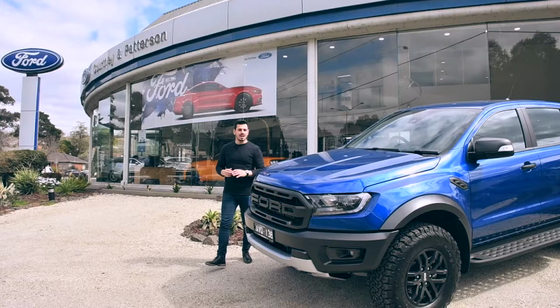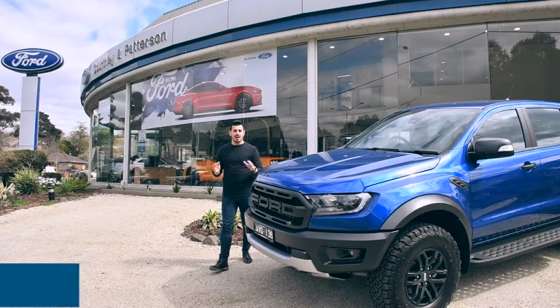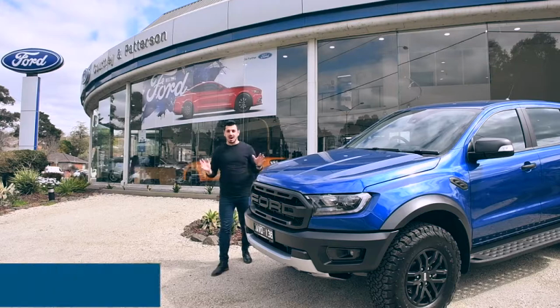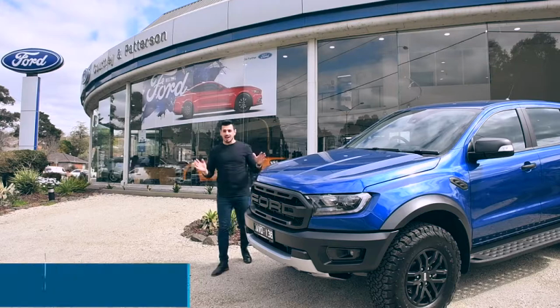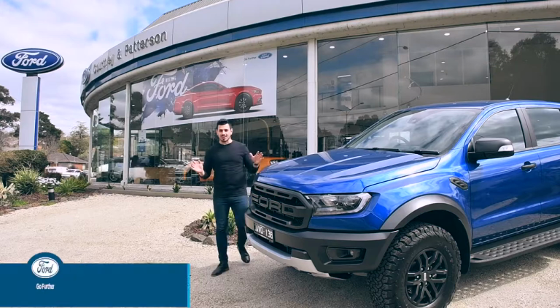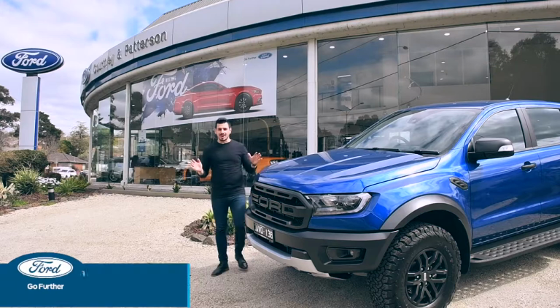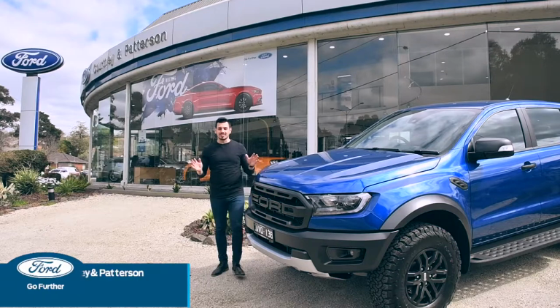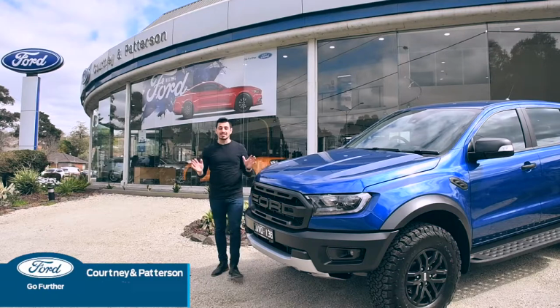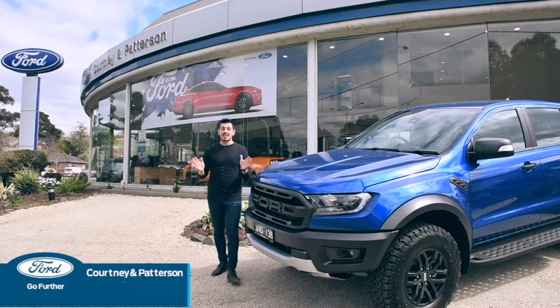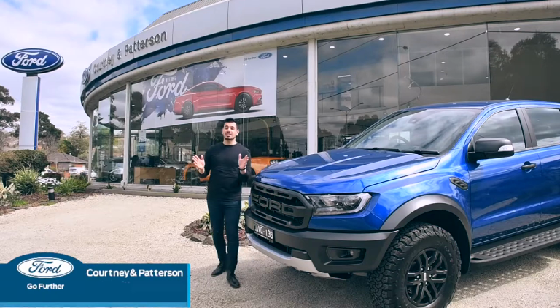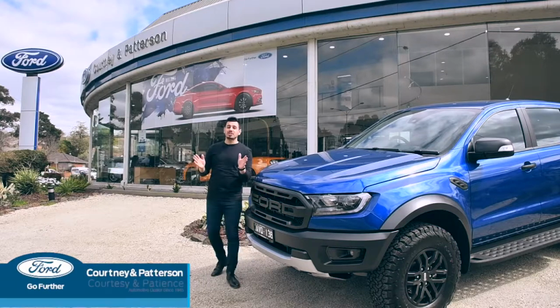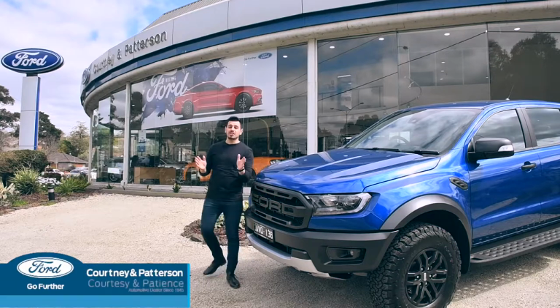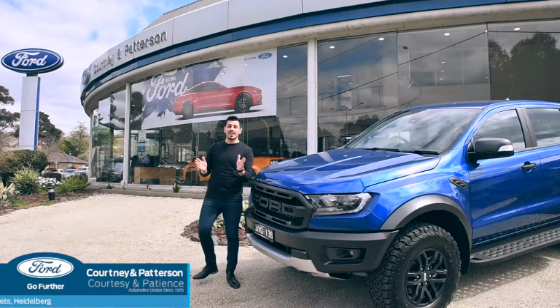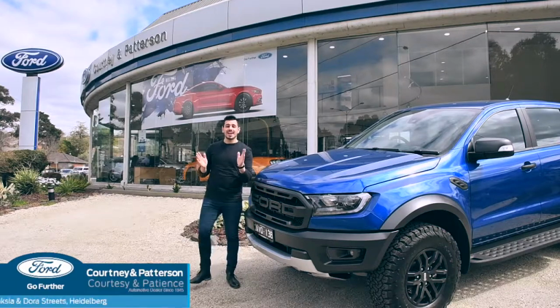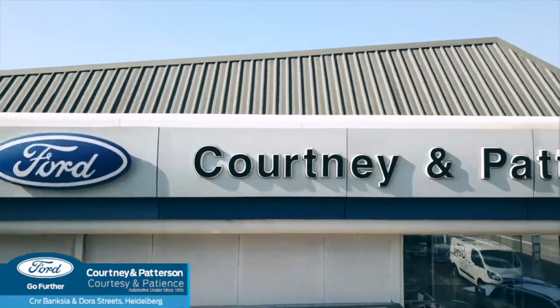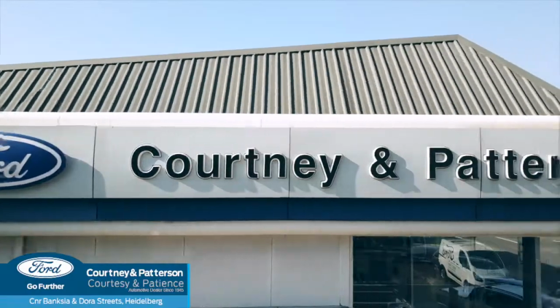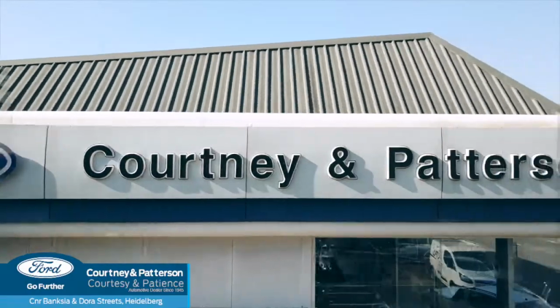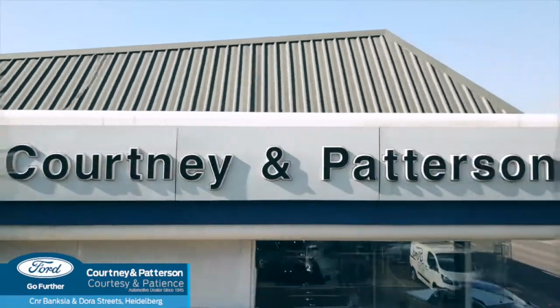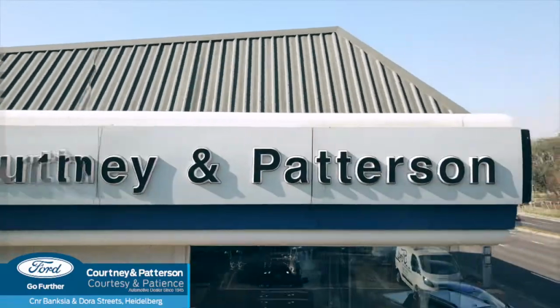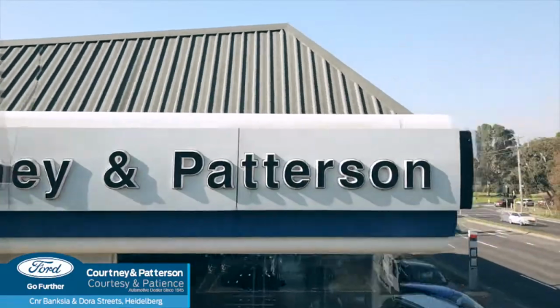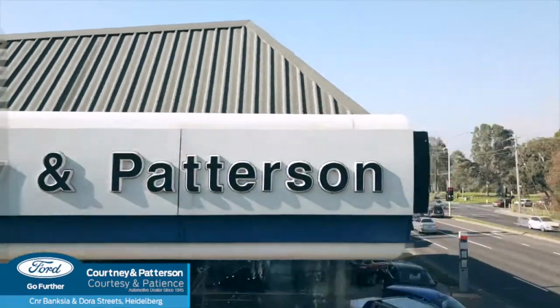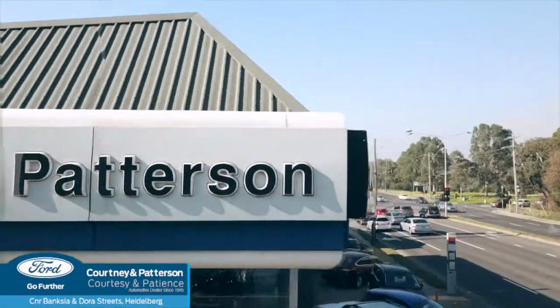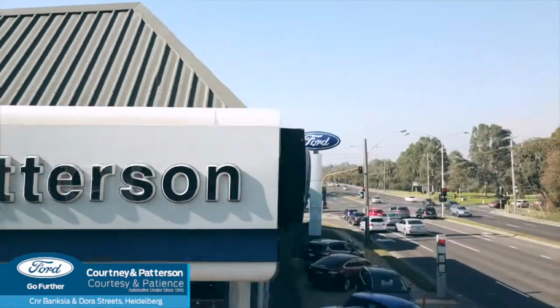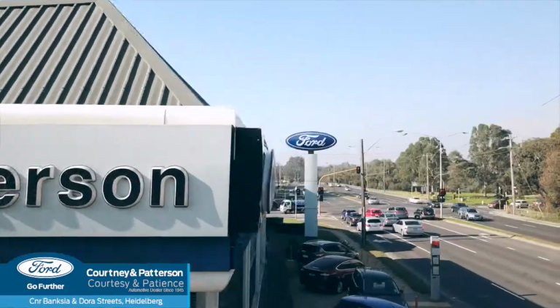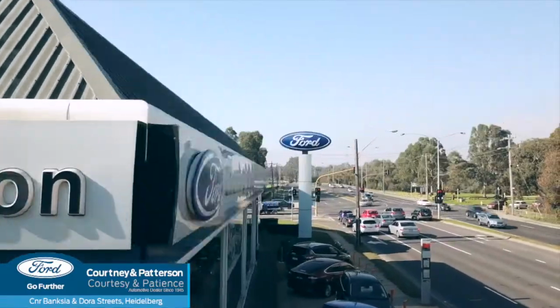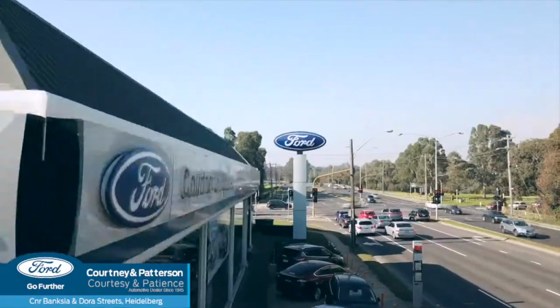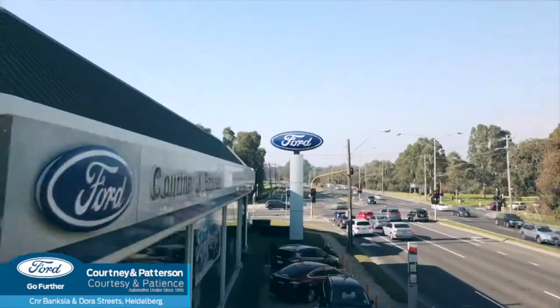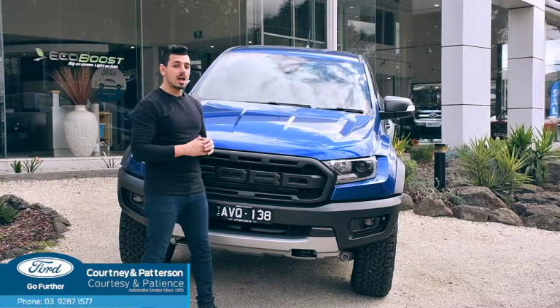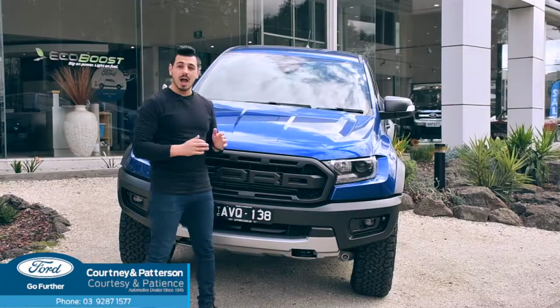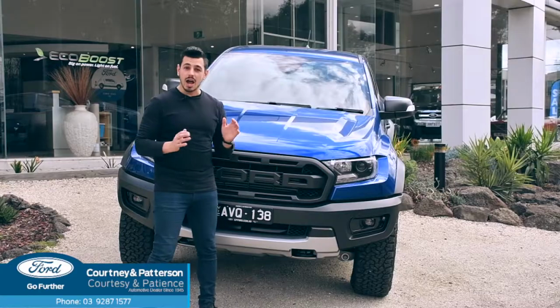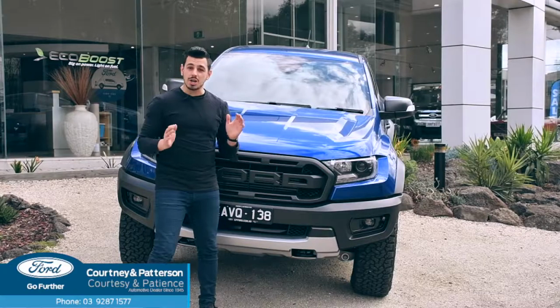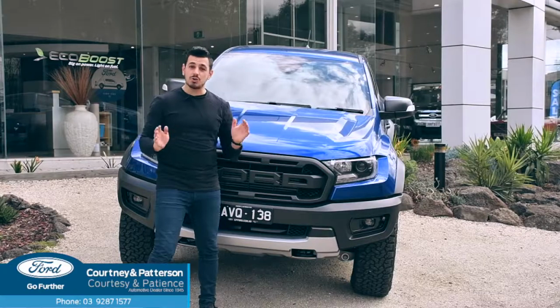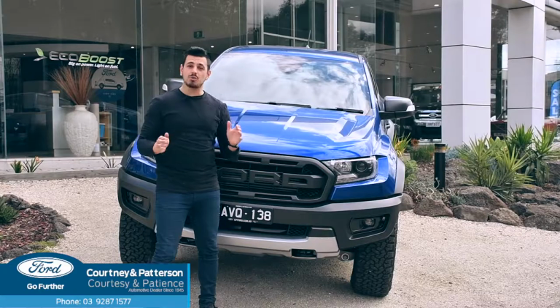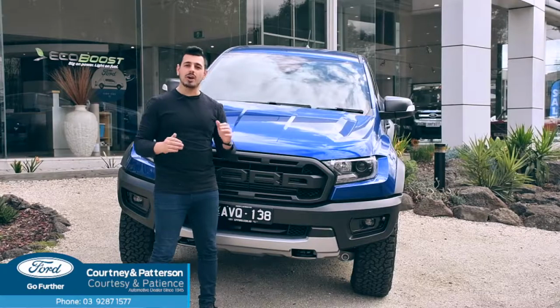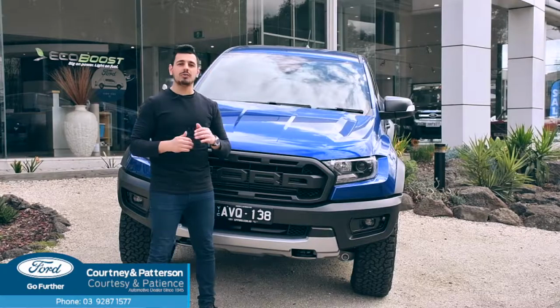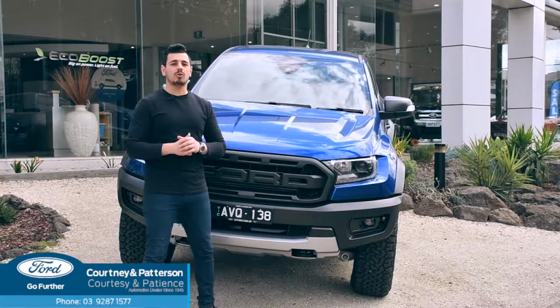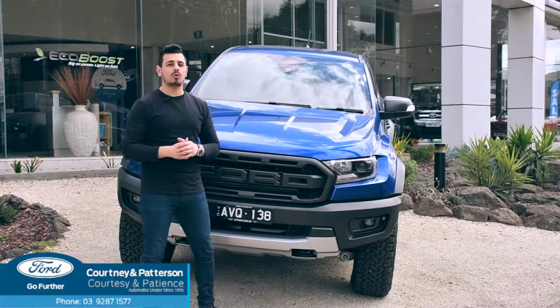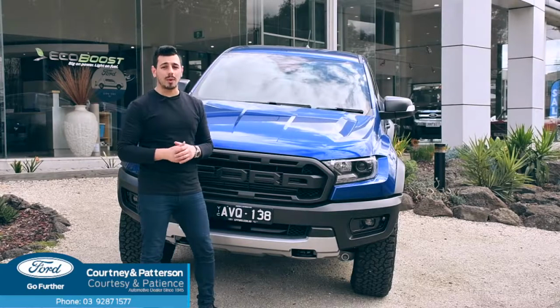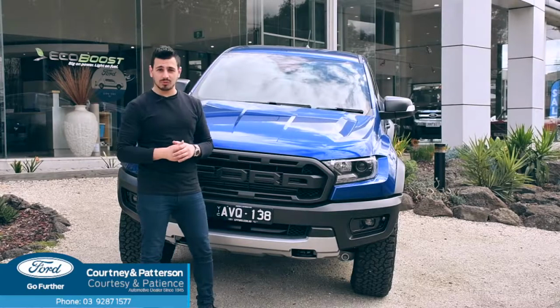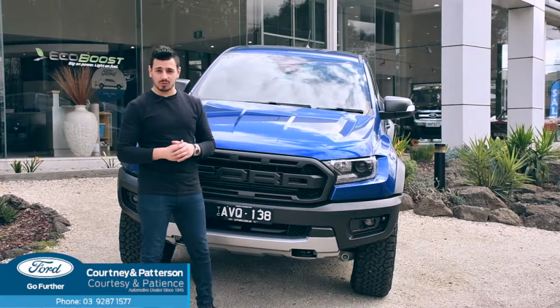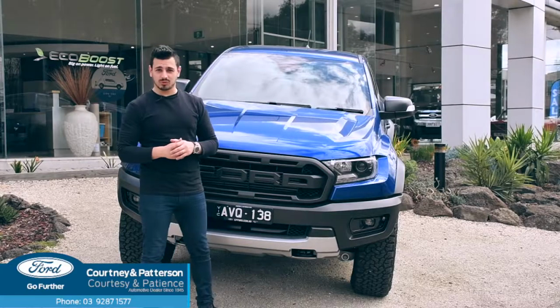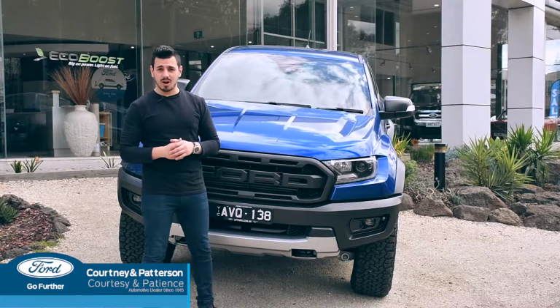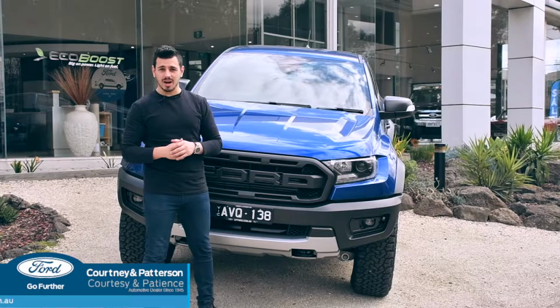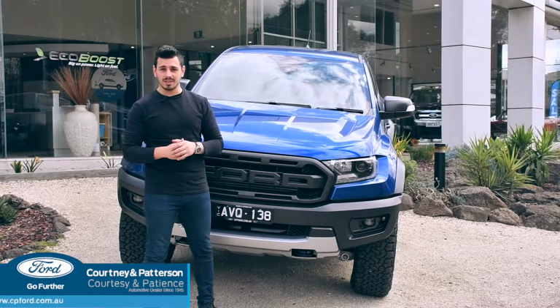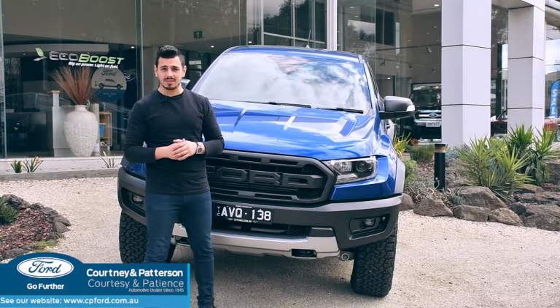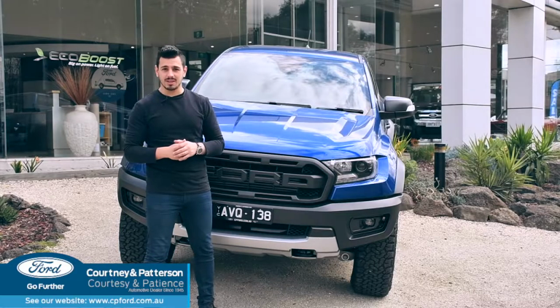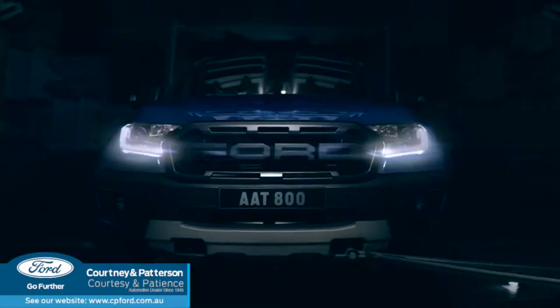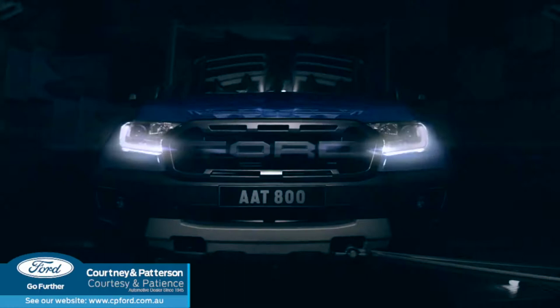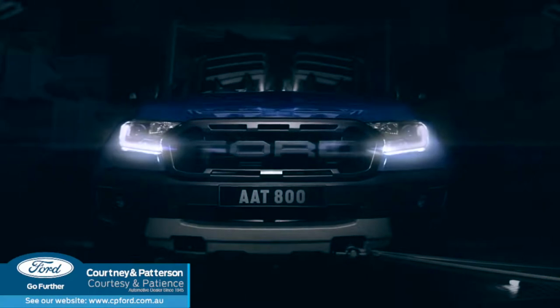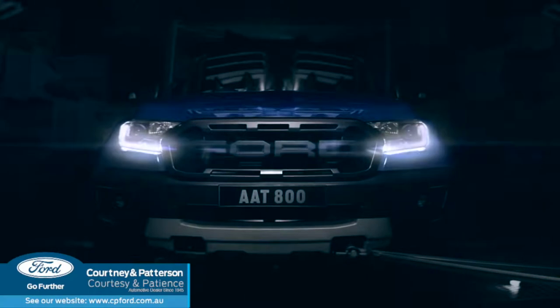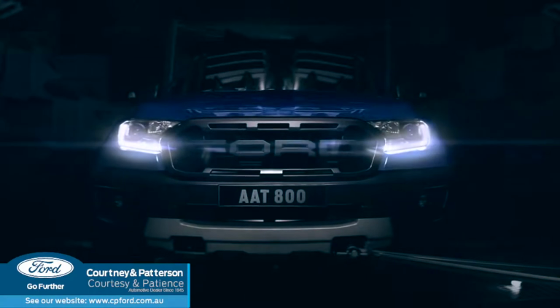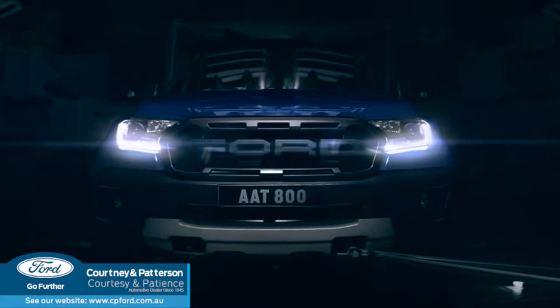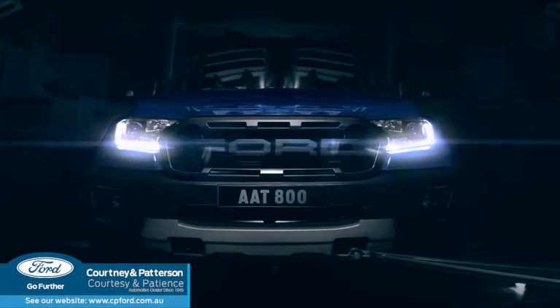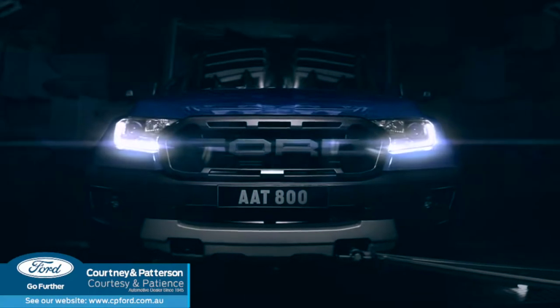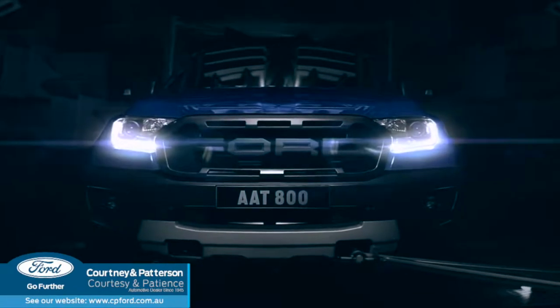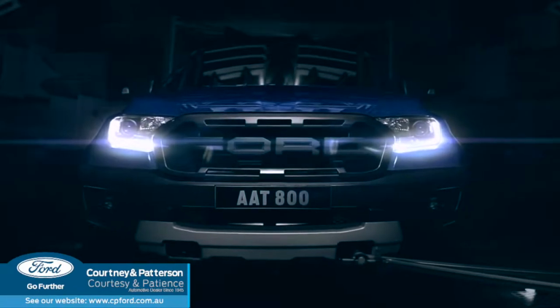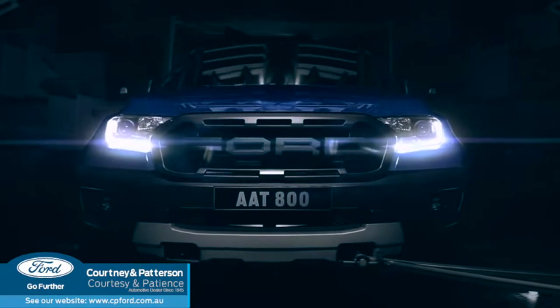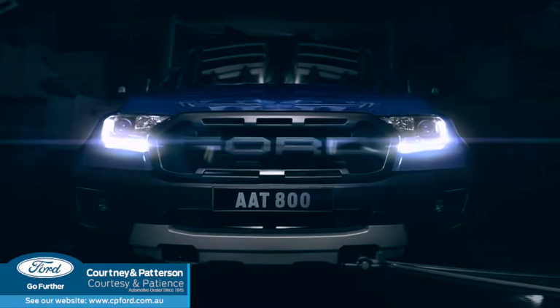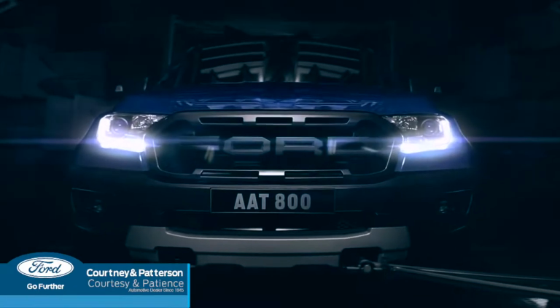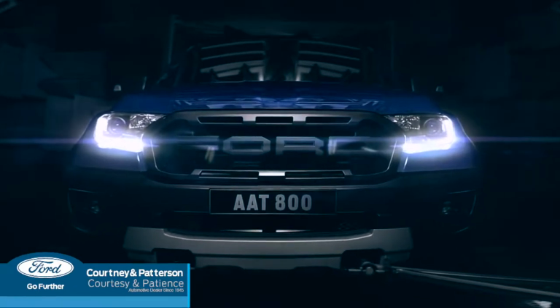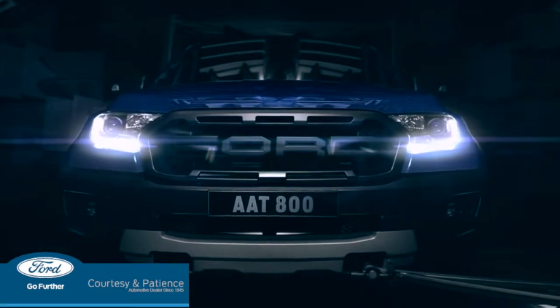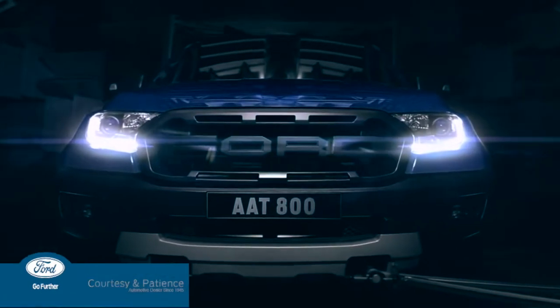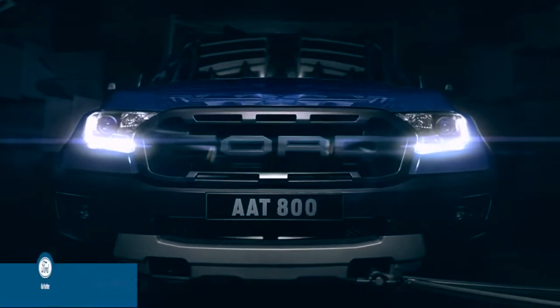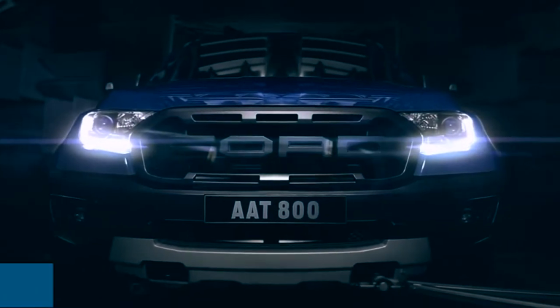Hi guys, Nando here at Courtney and Paterson Ford. Are you ready for a Raptor's ride? Behold, the Ford Ranger Raptor.